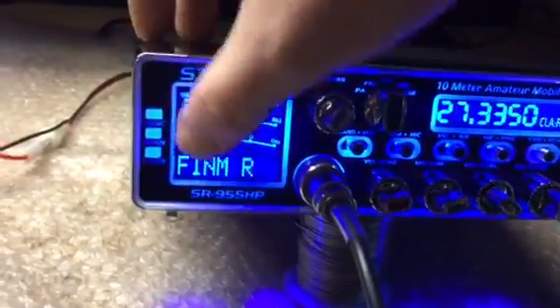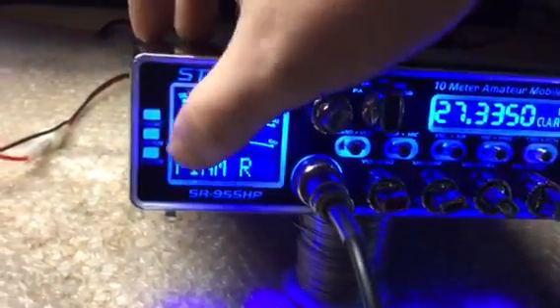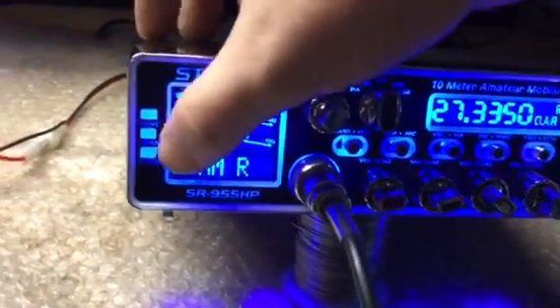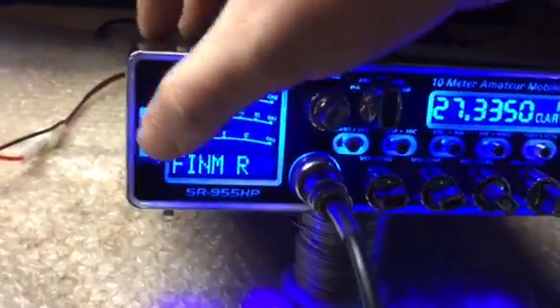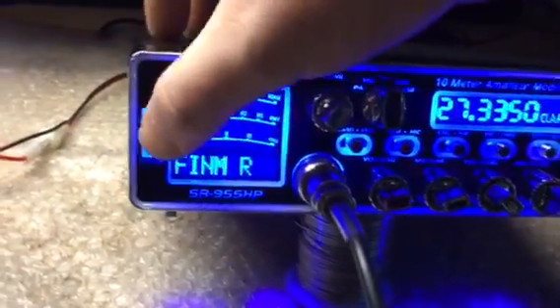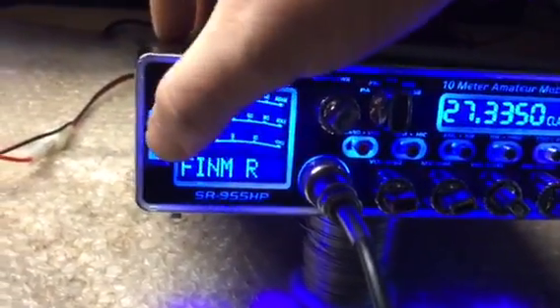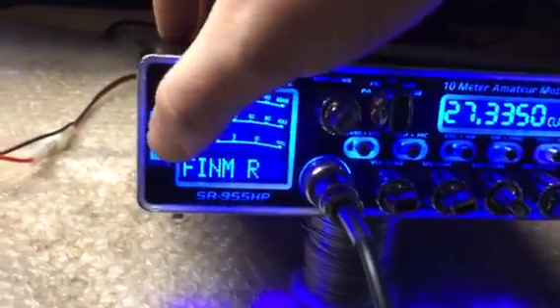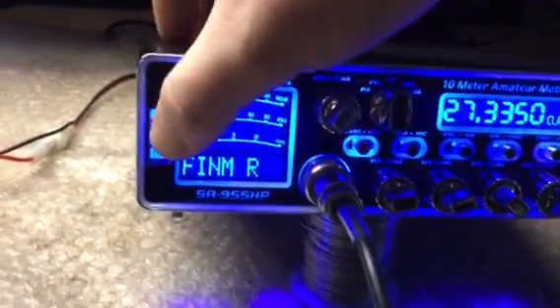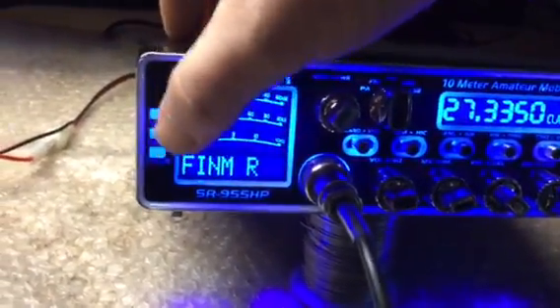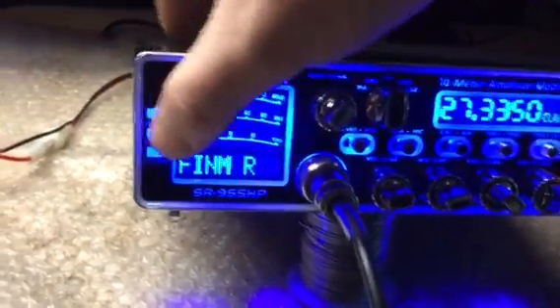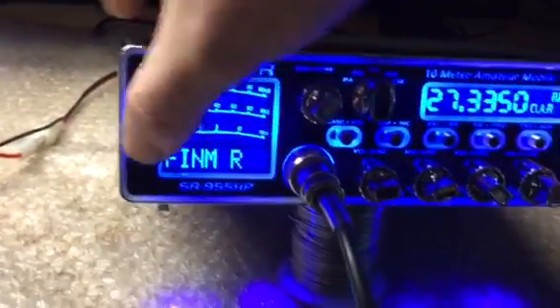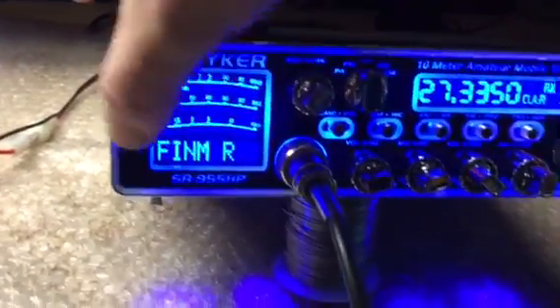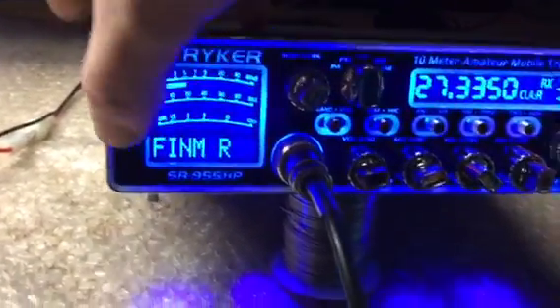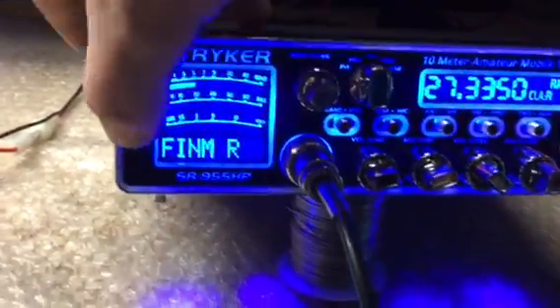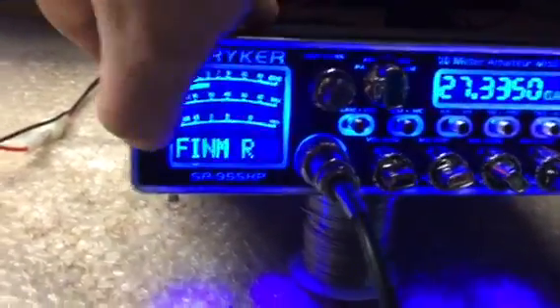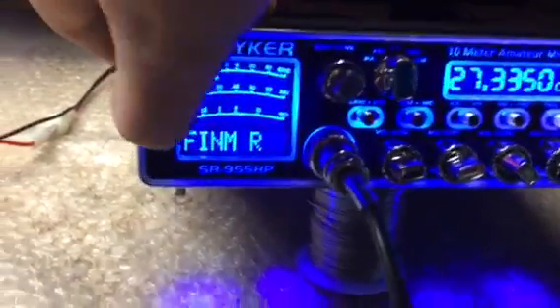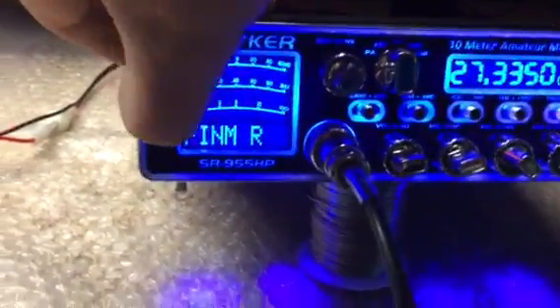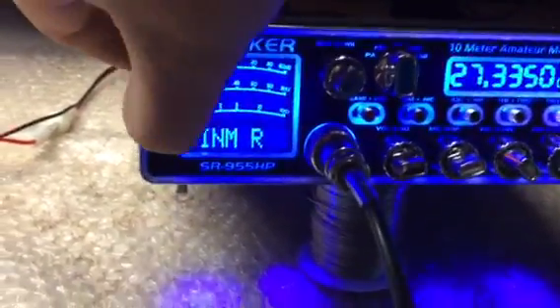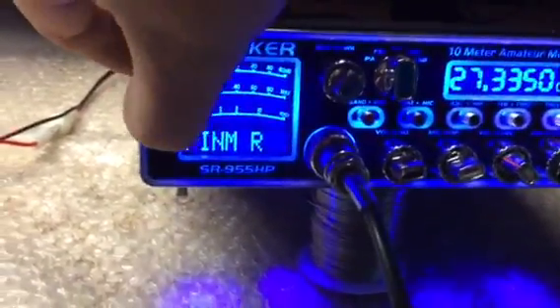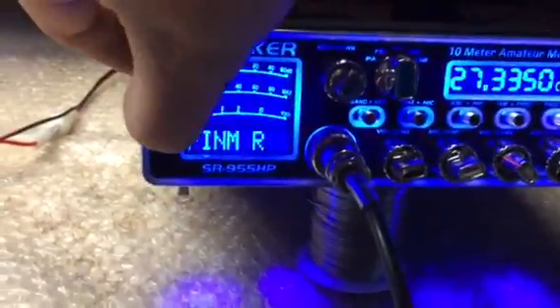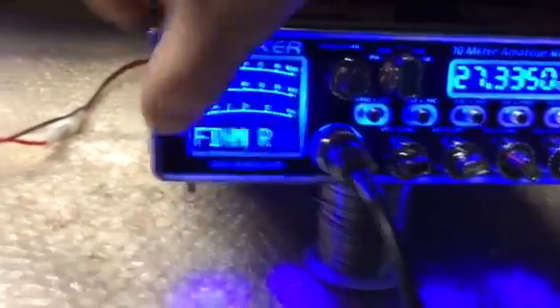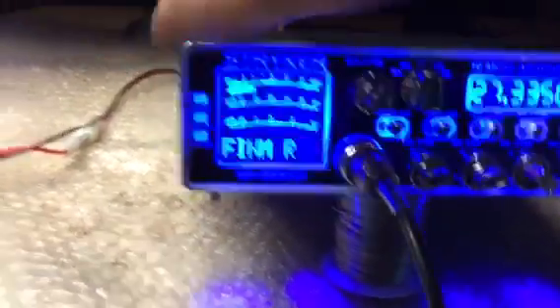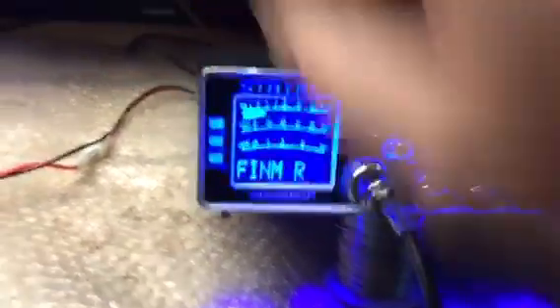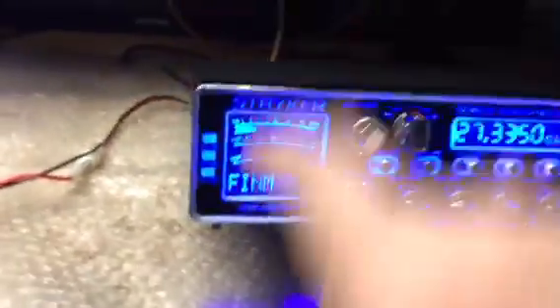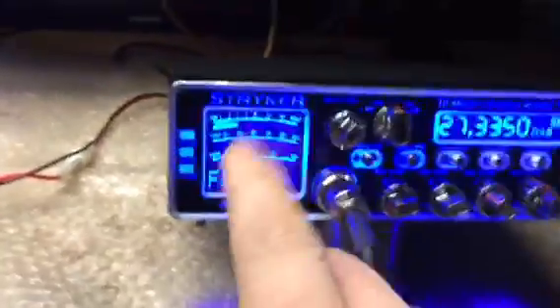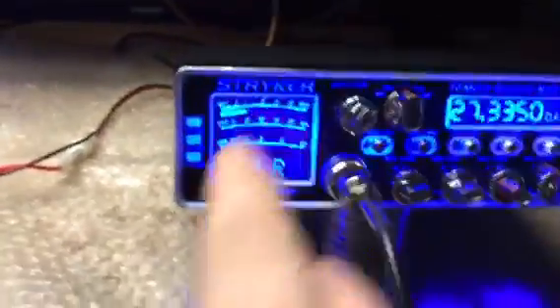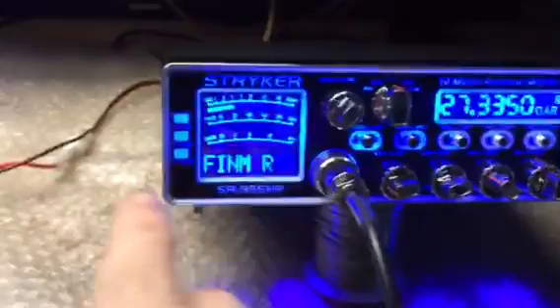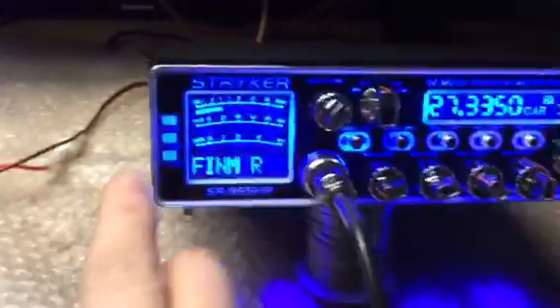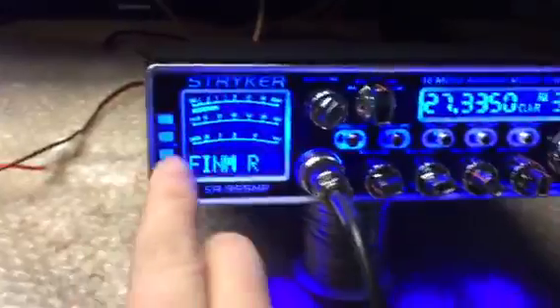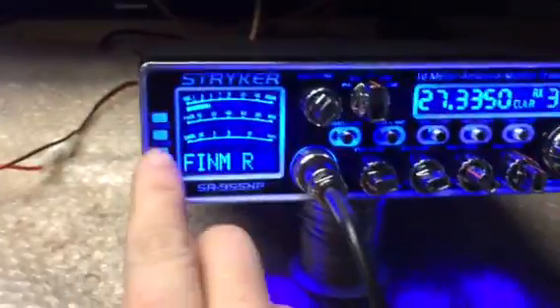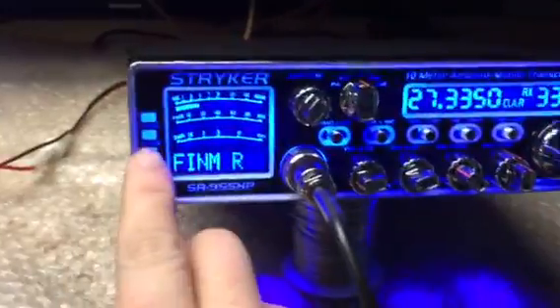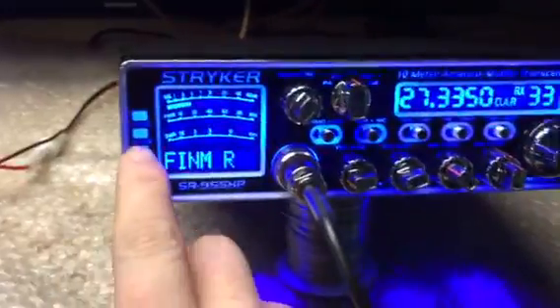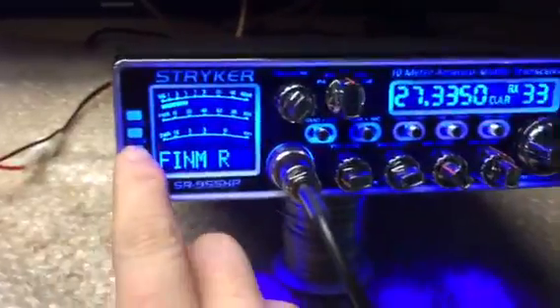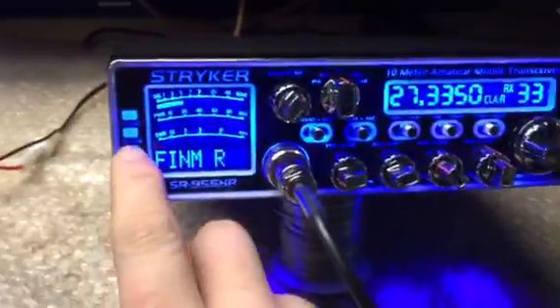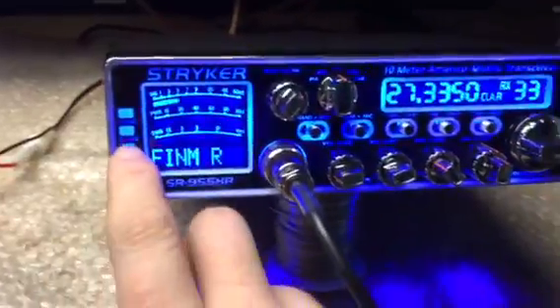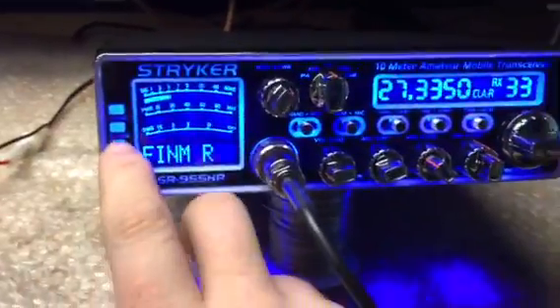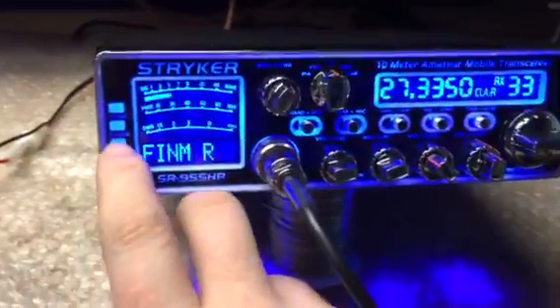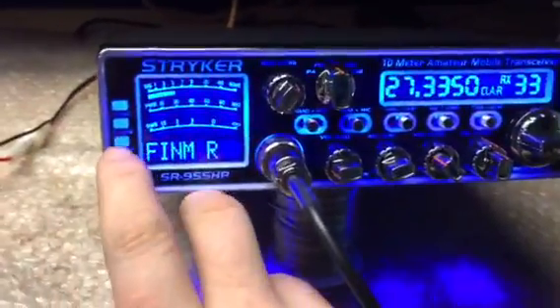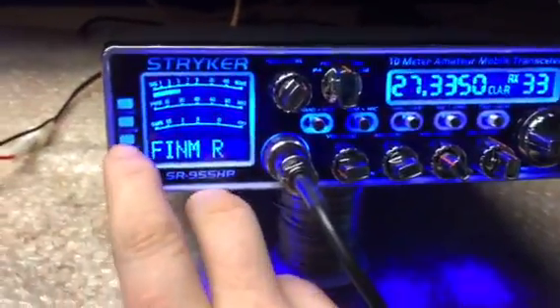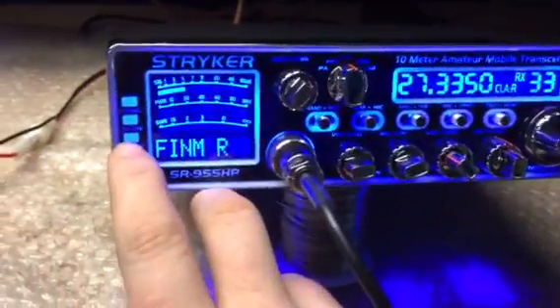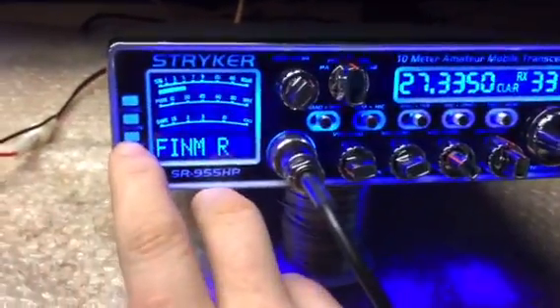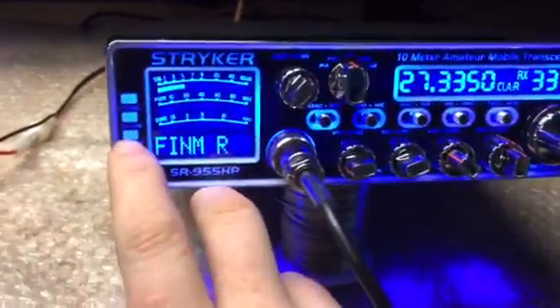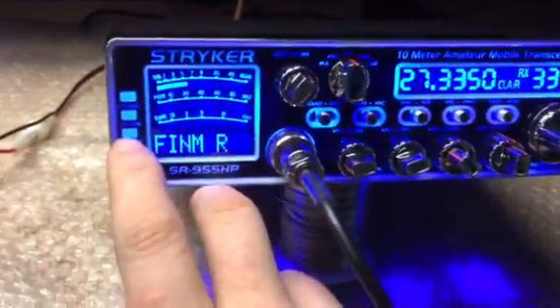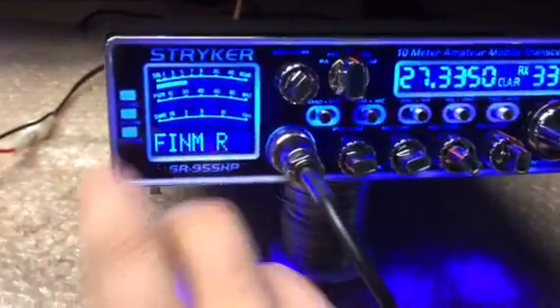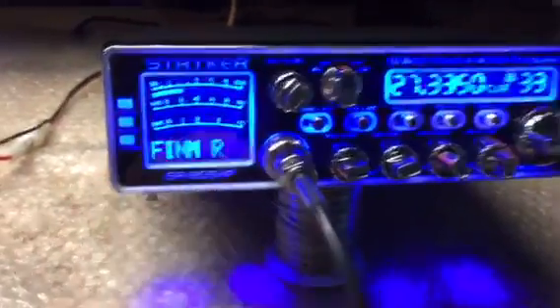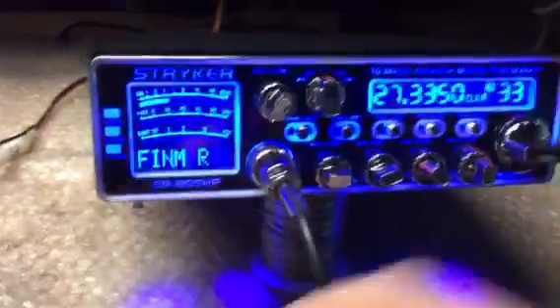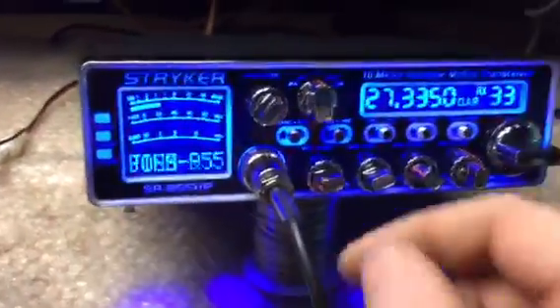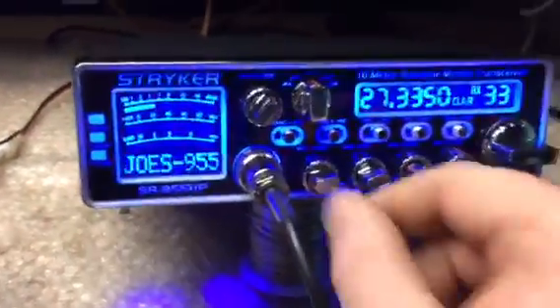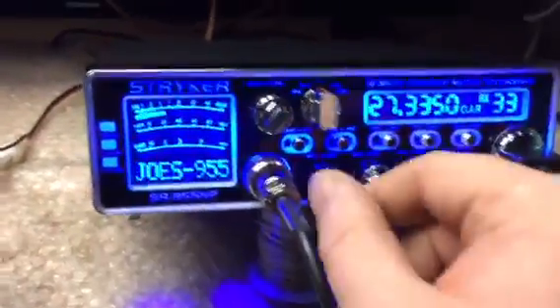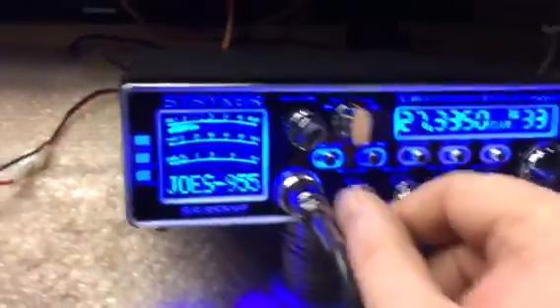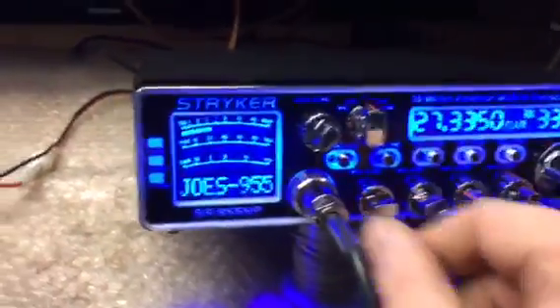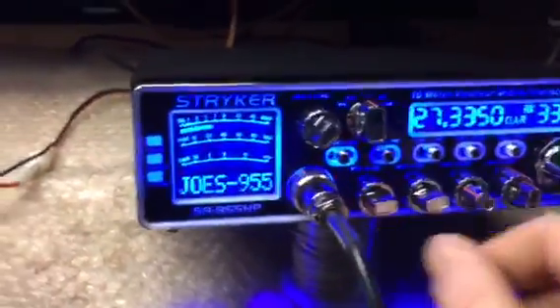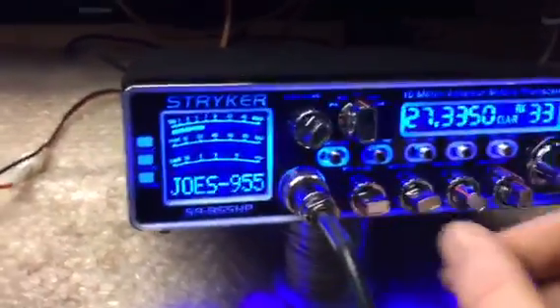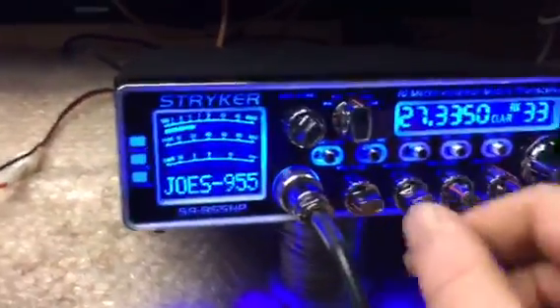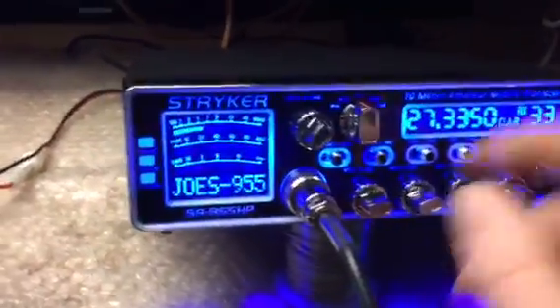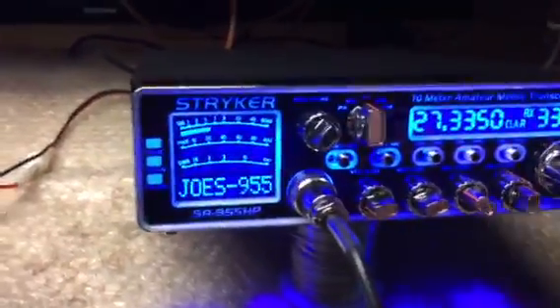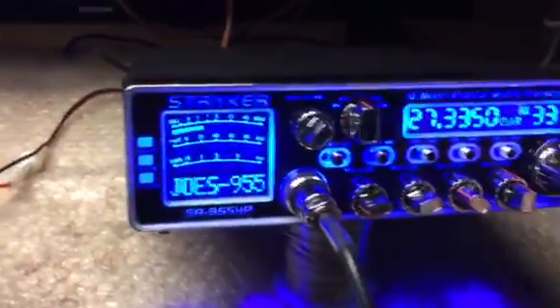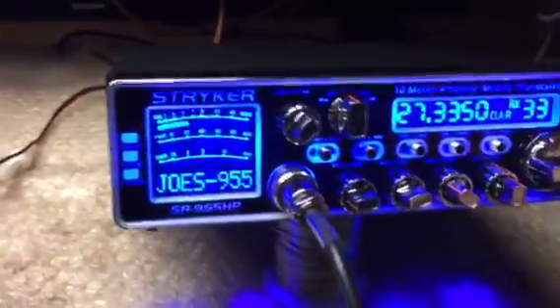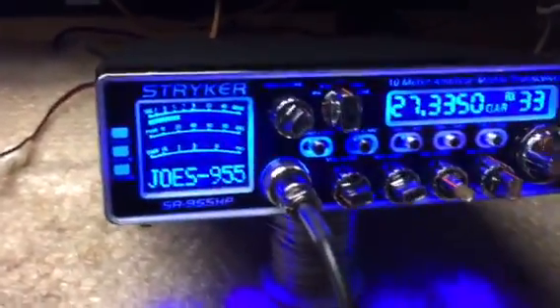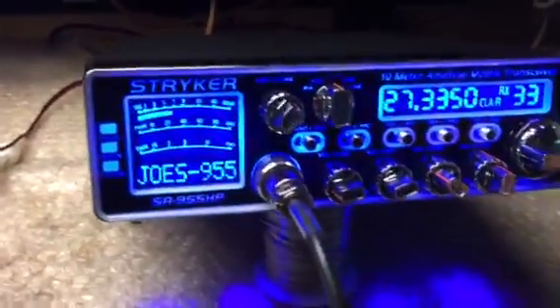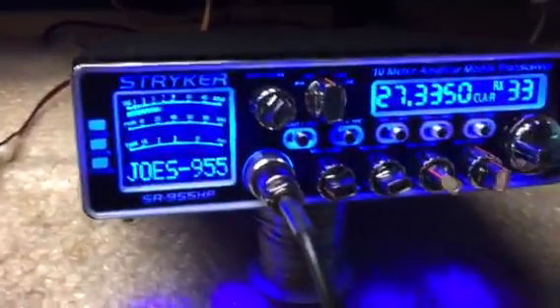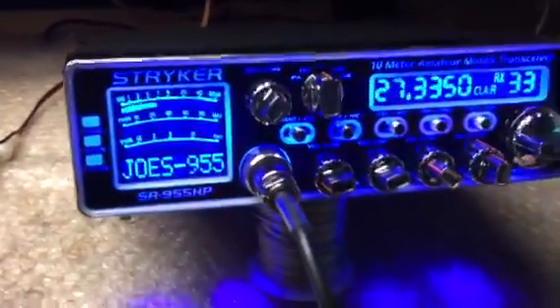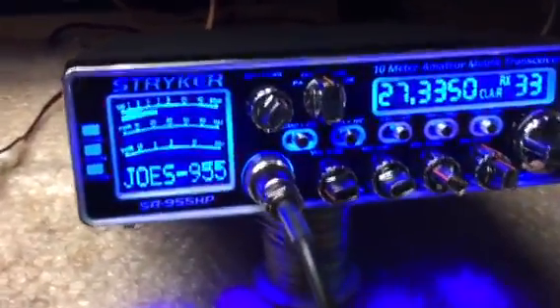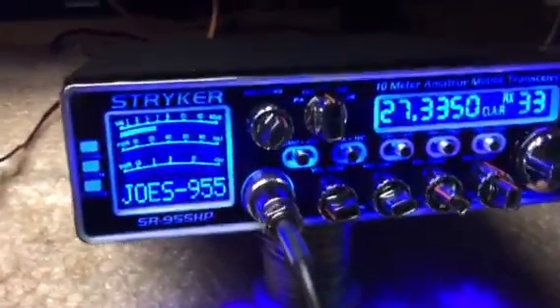The radio's also got a scan feature. And if you want to change the color, you just hit the button. Anyways, I'm getting back out of that.